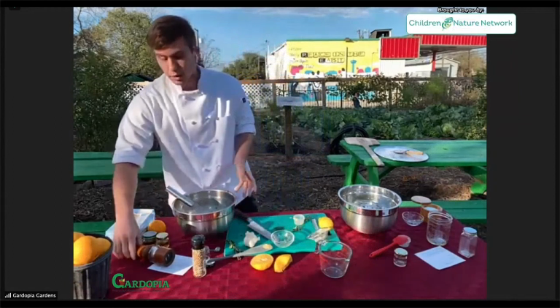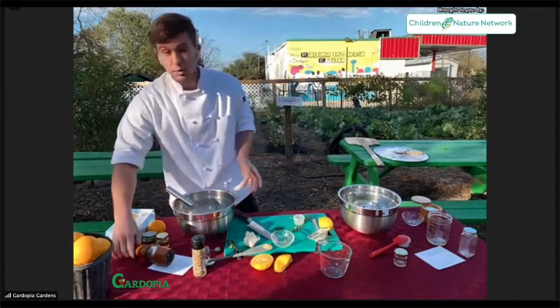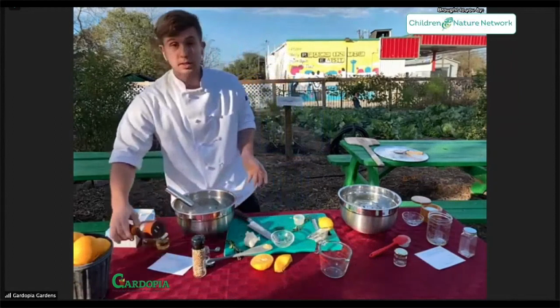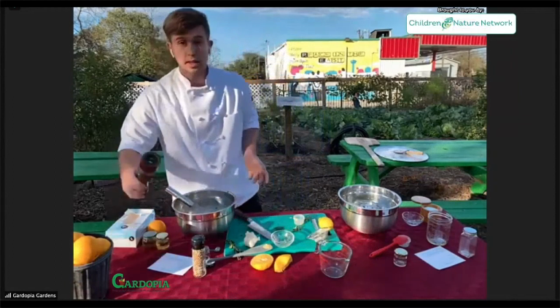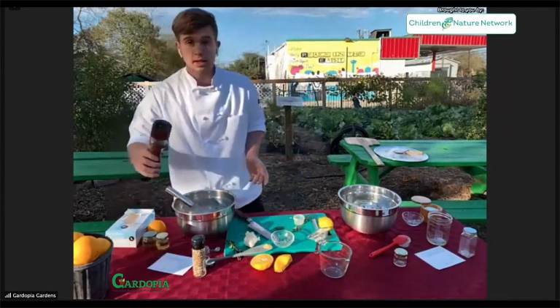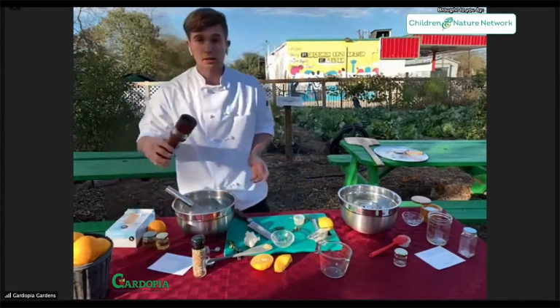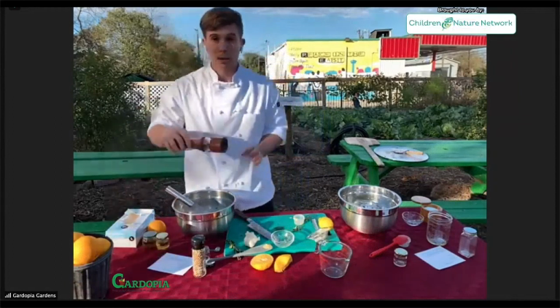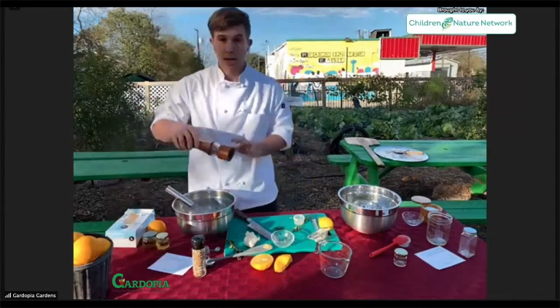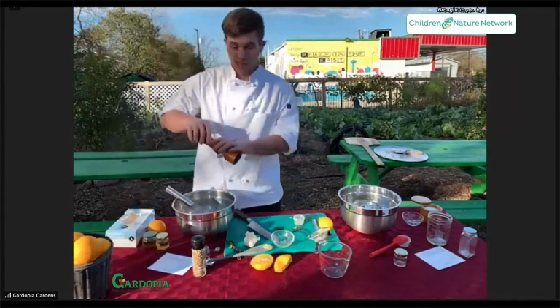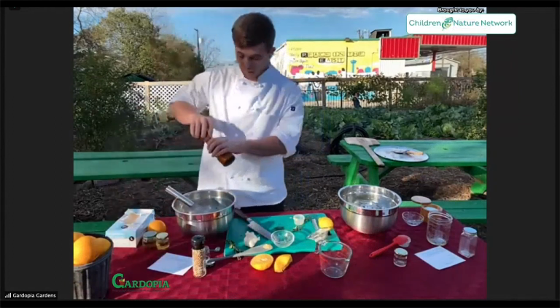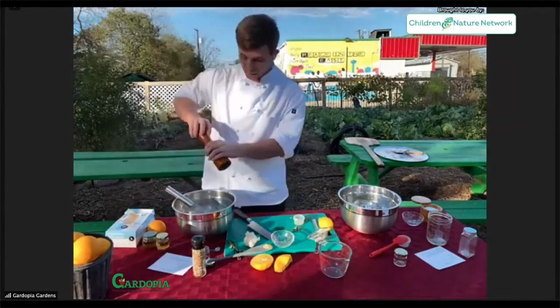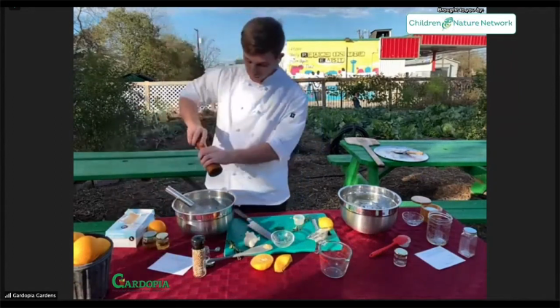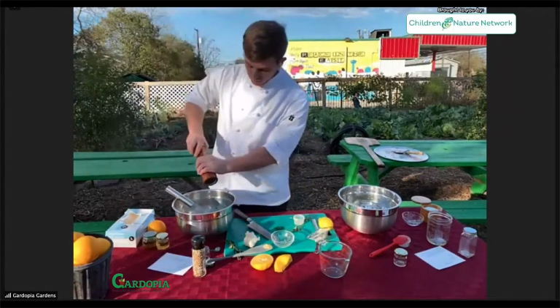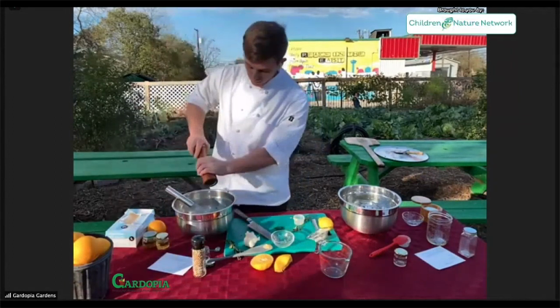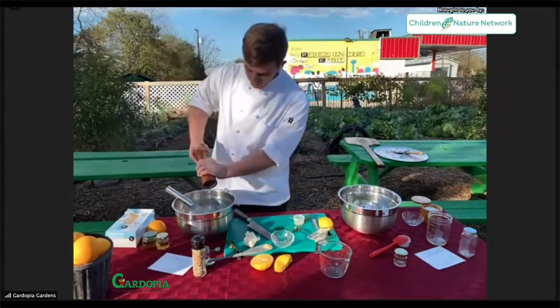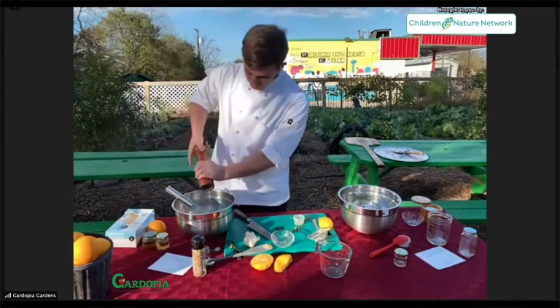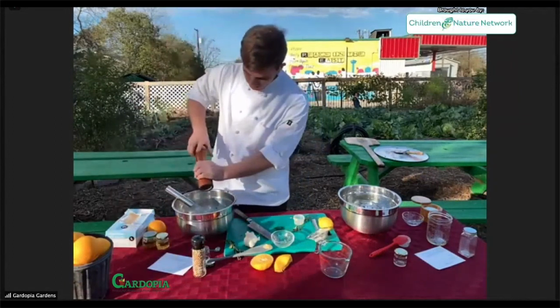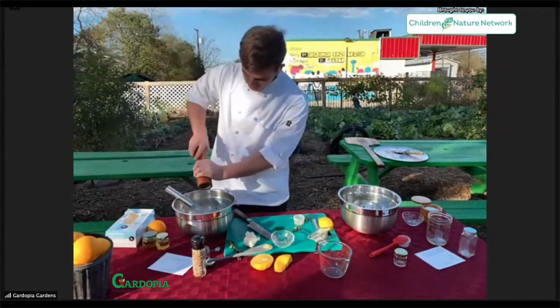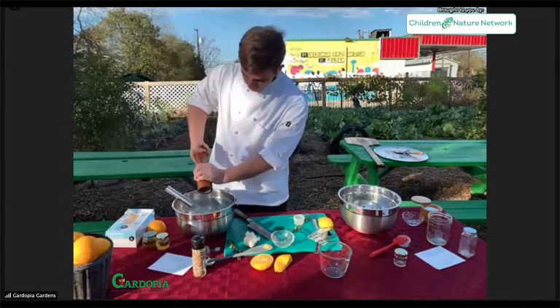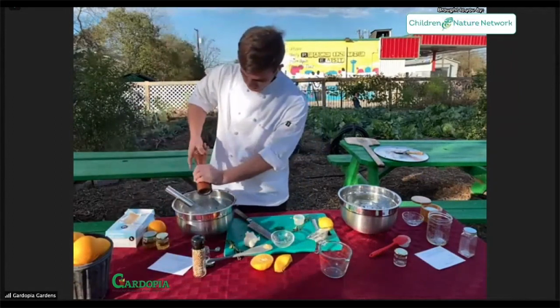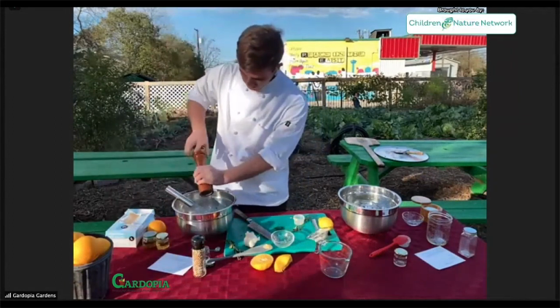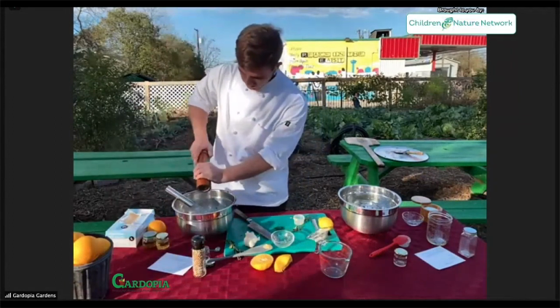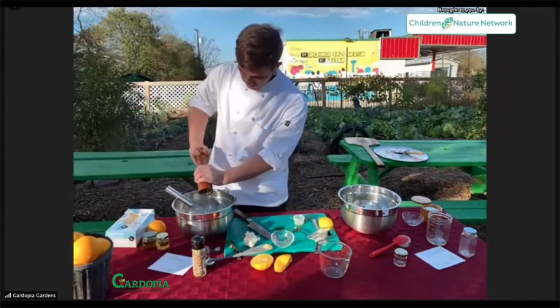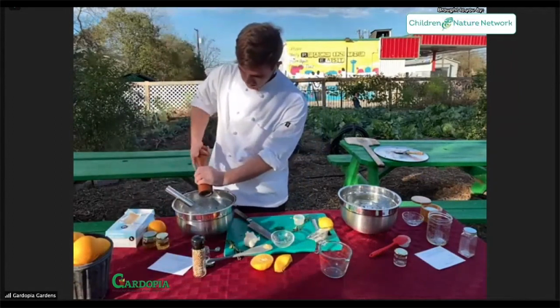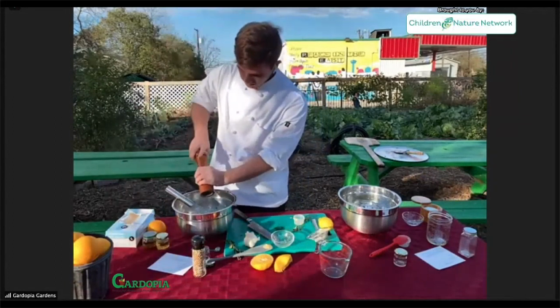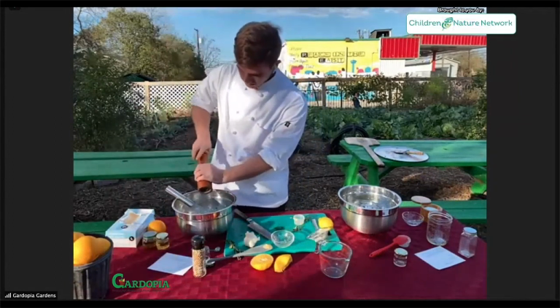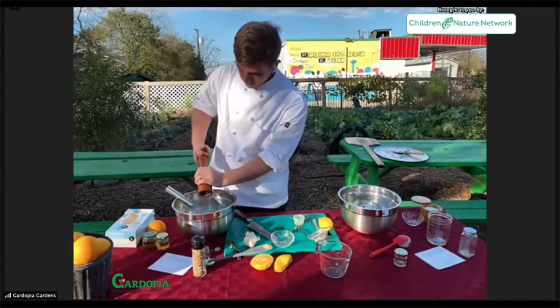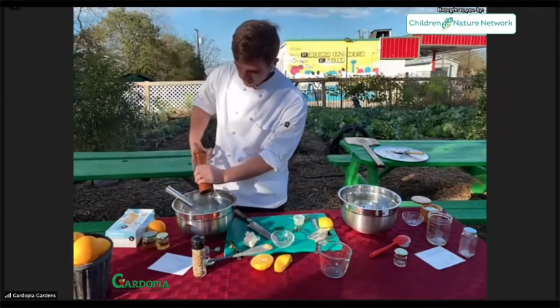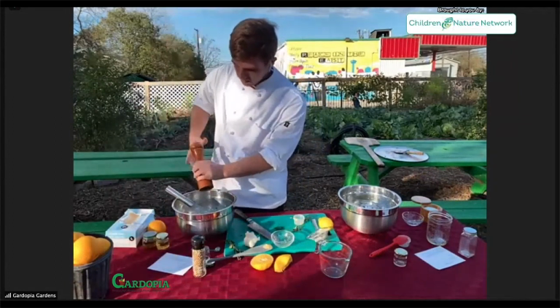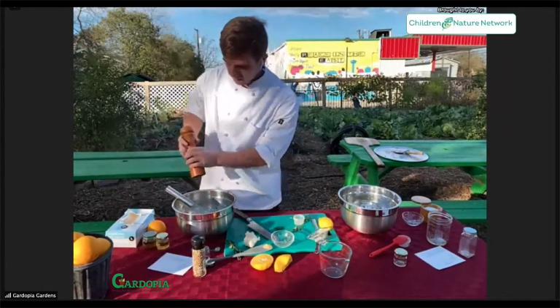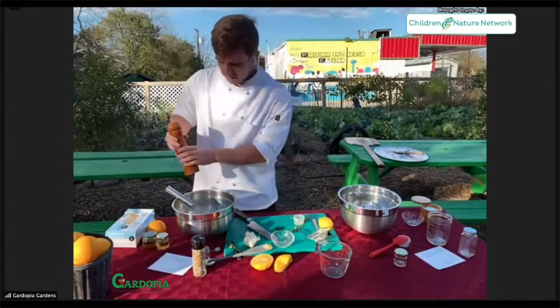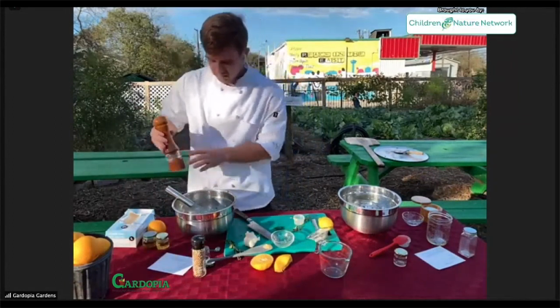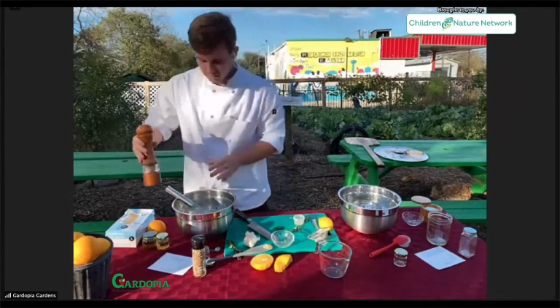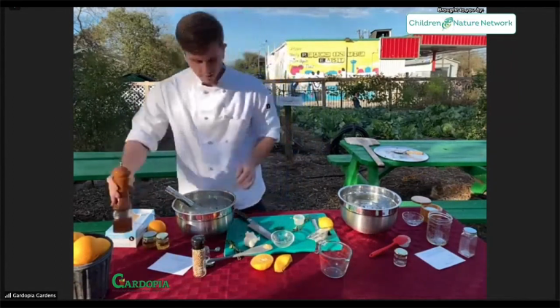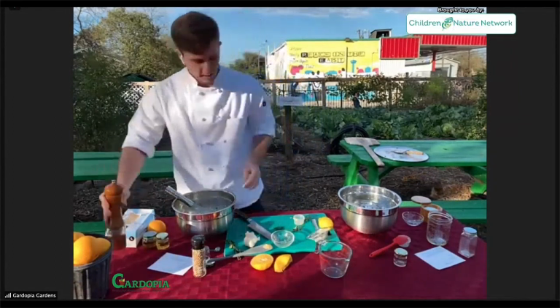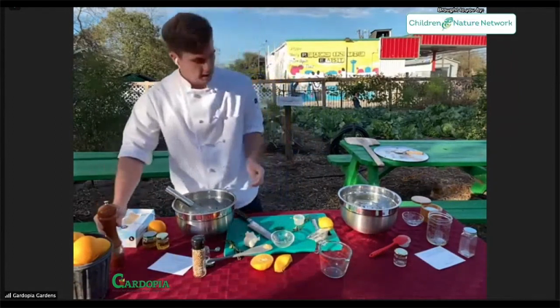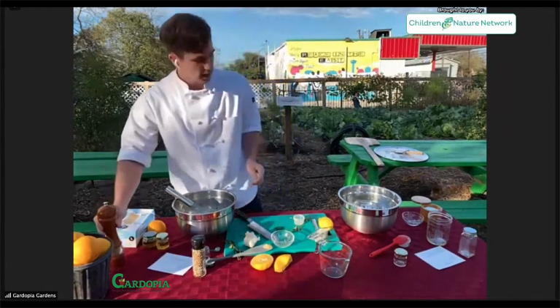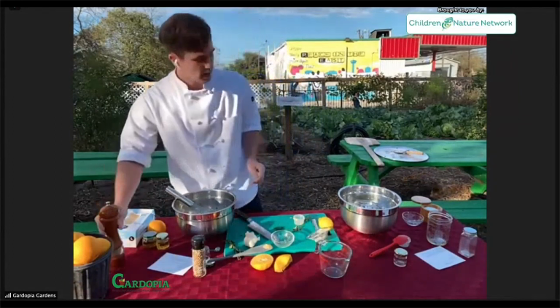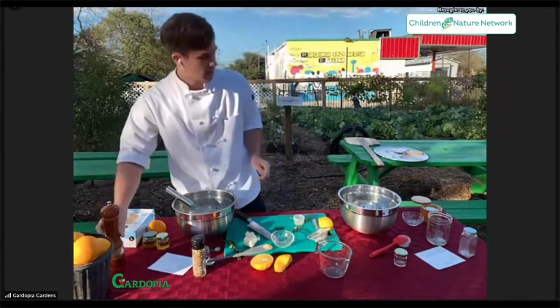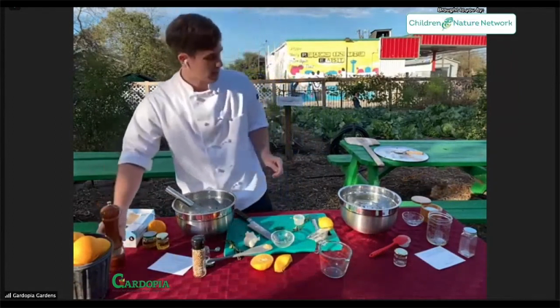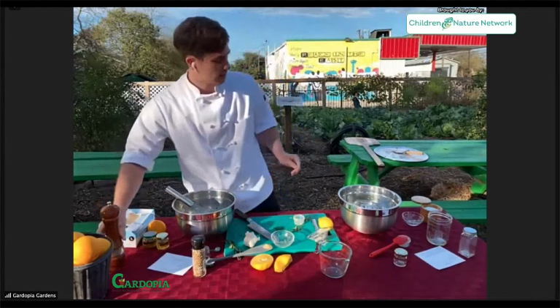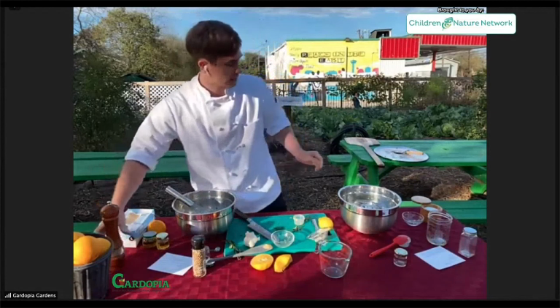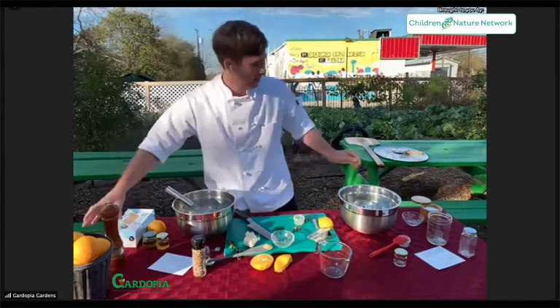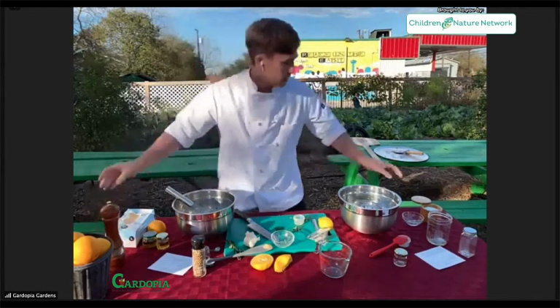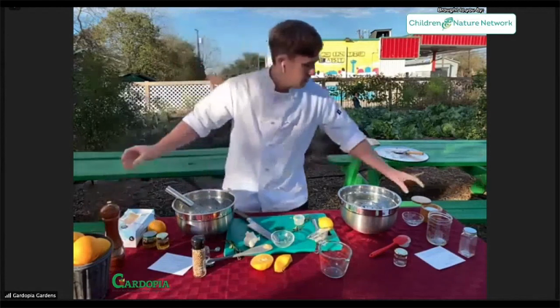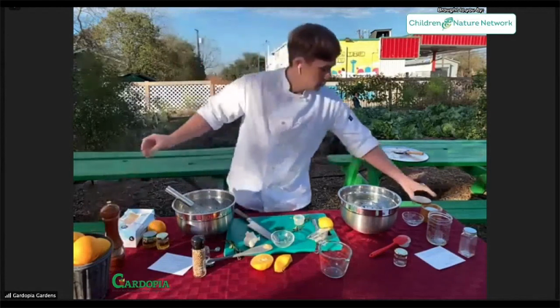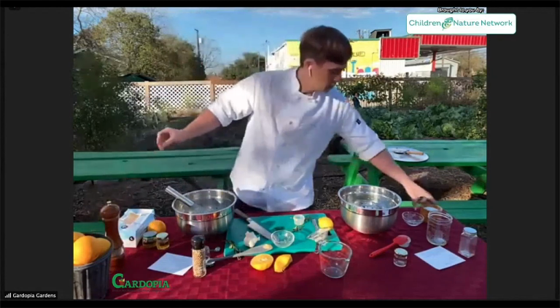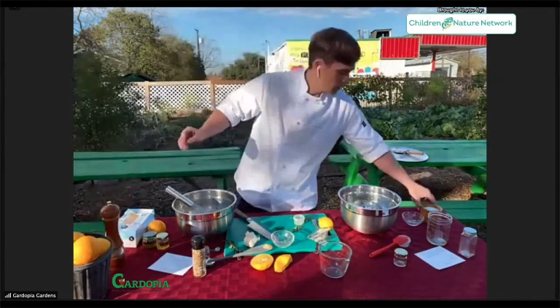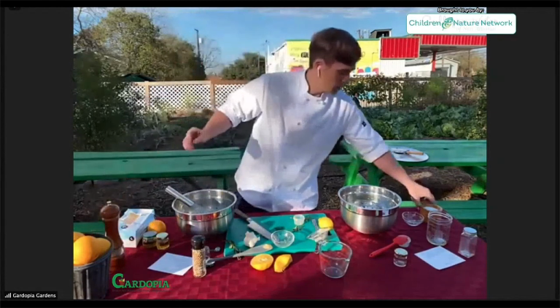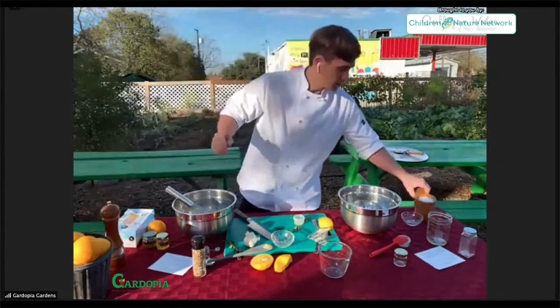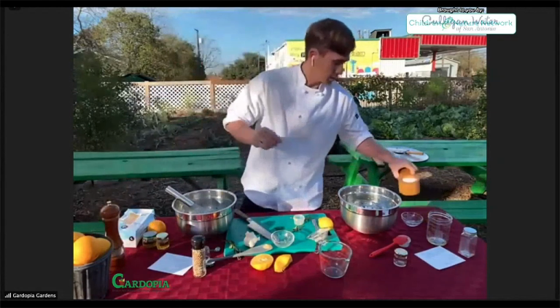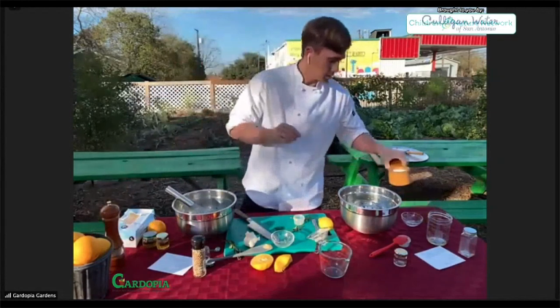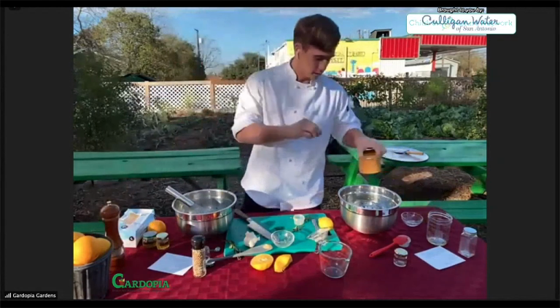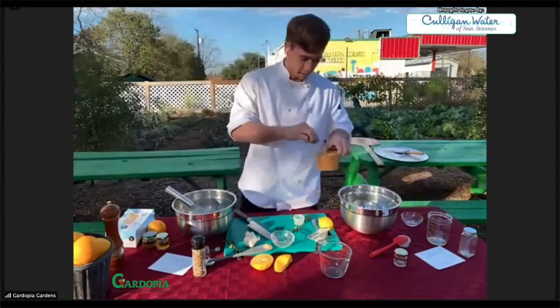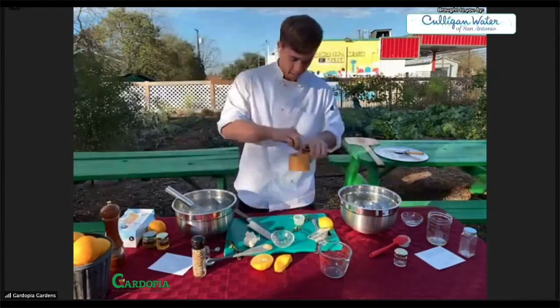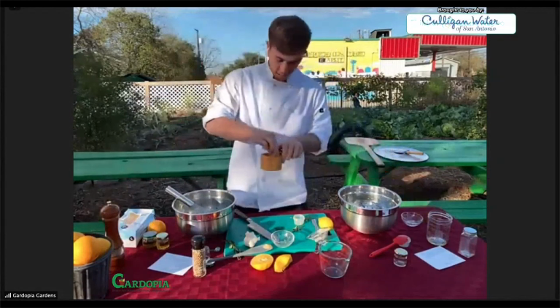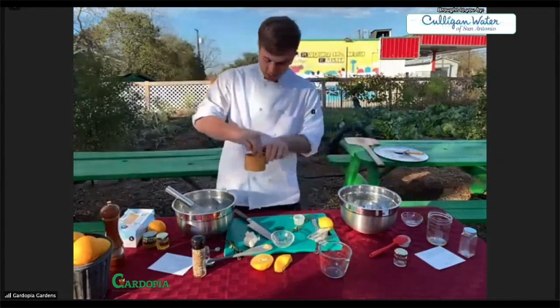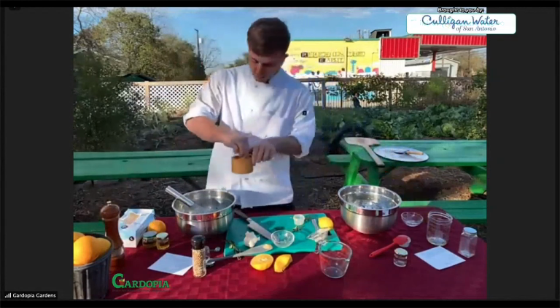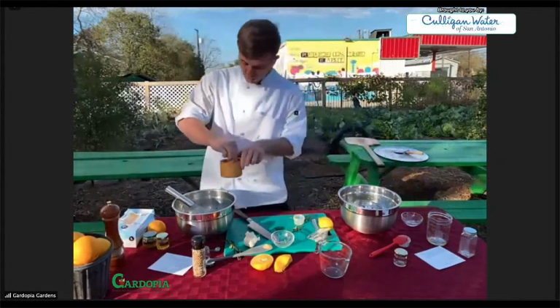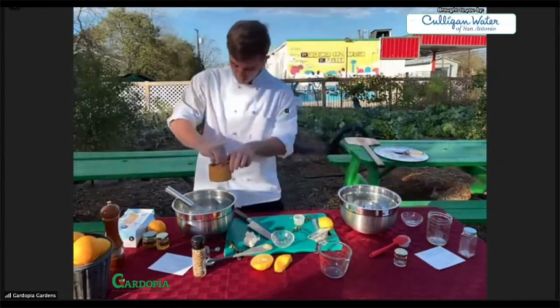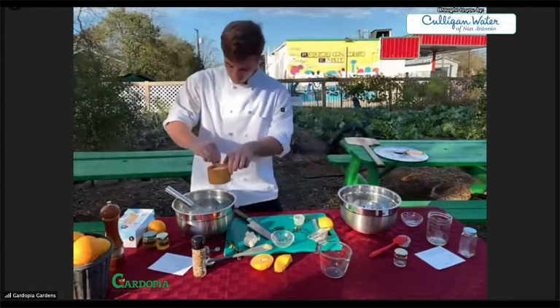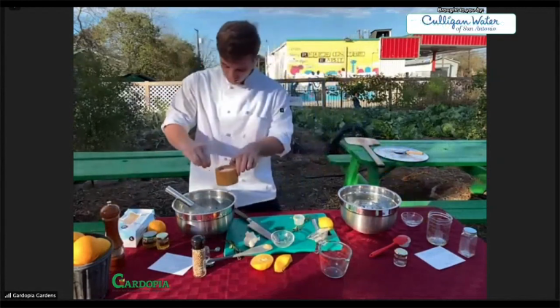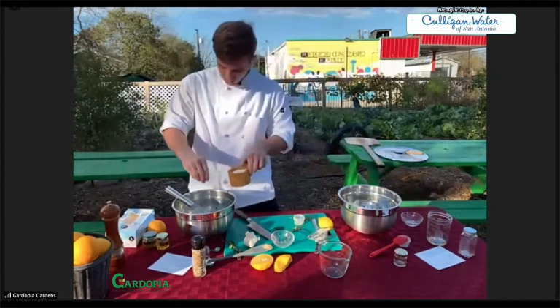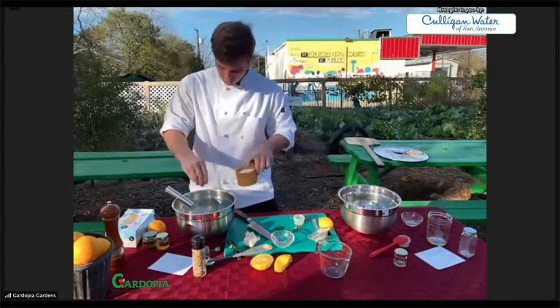I'm going to go with standard black pepper for this one and a little bit of salt — not too much.